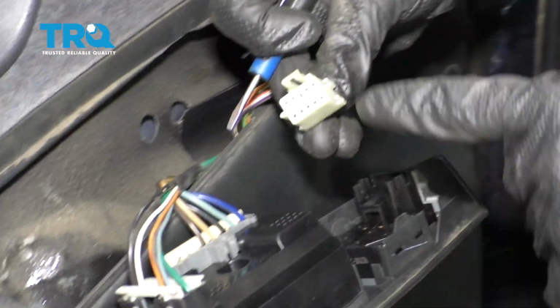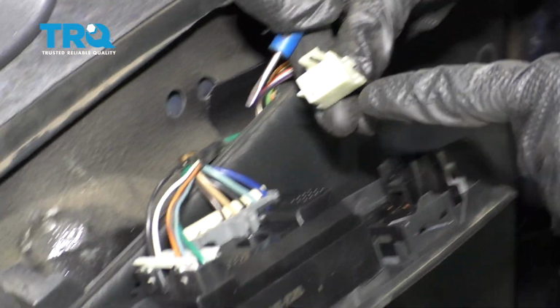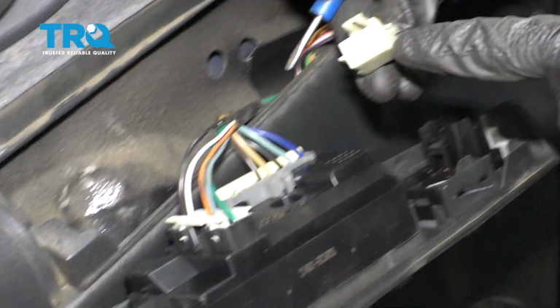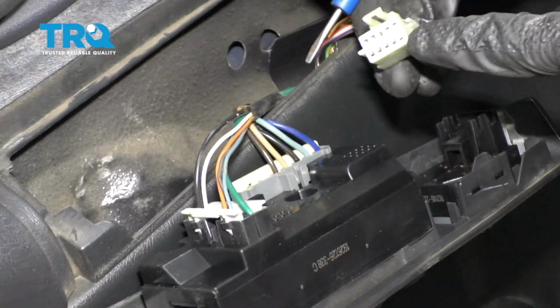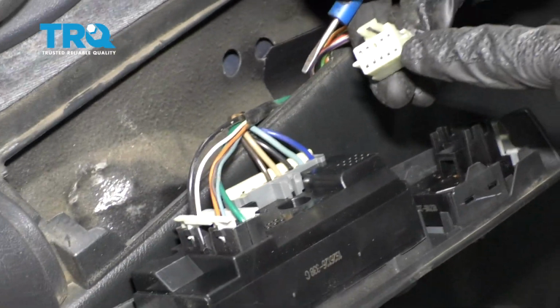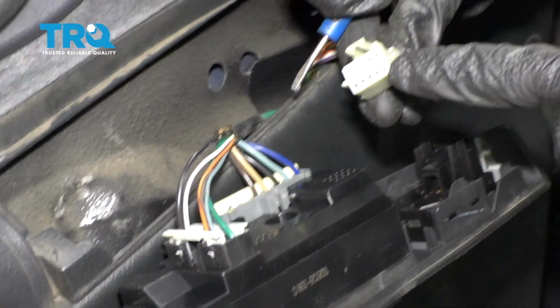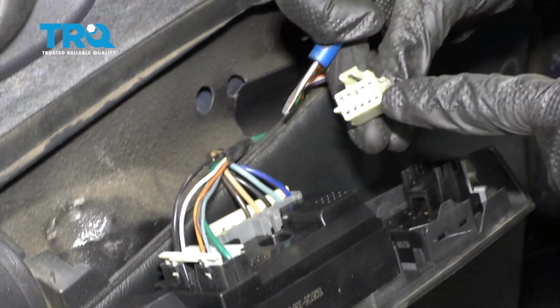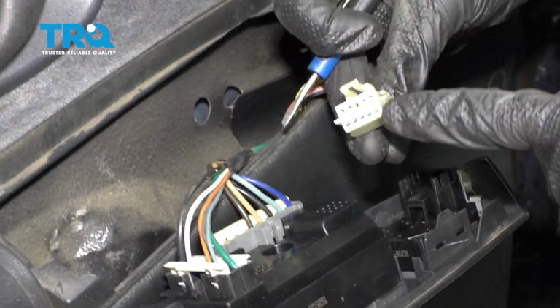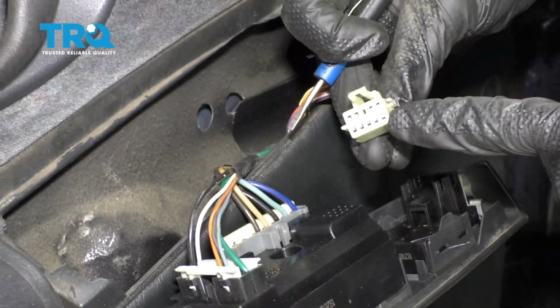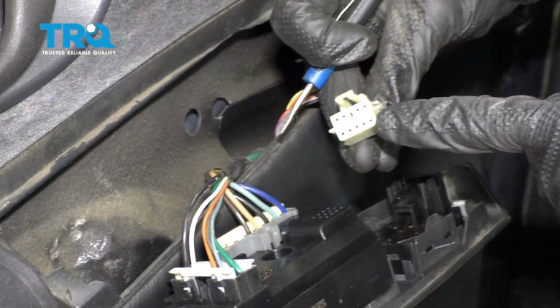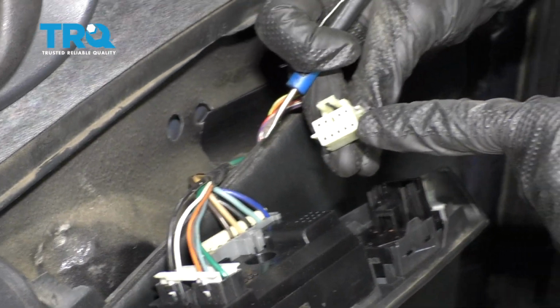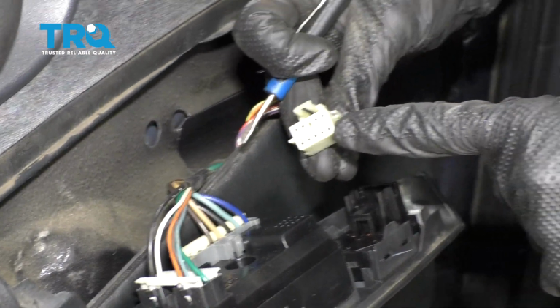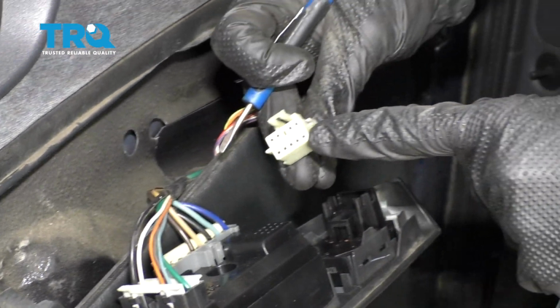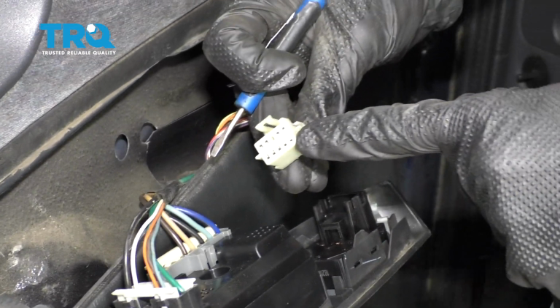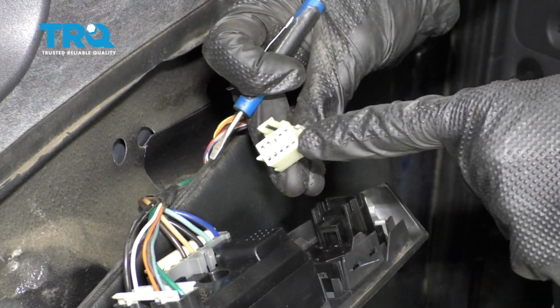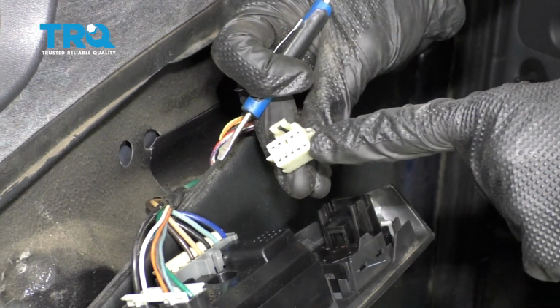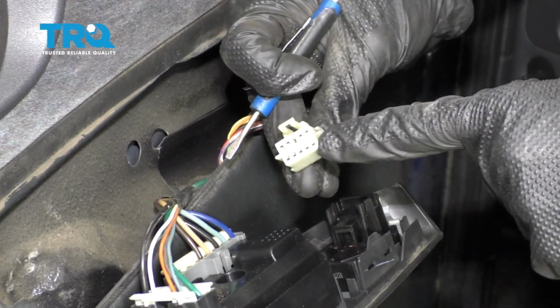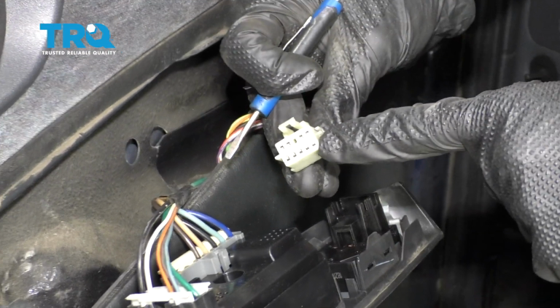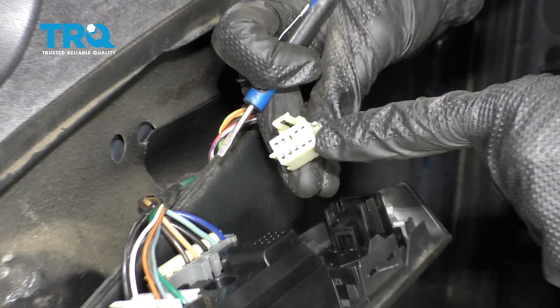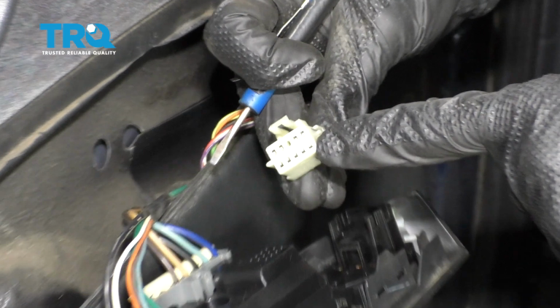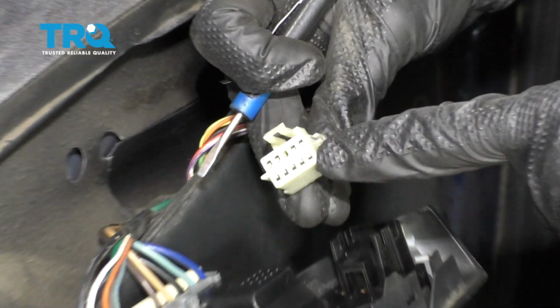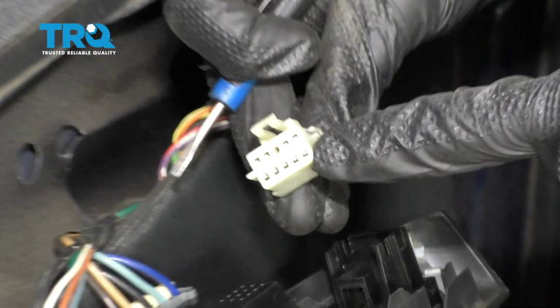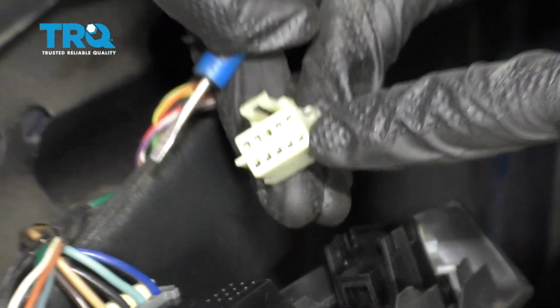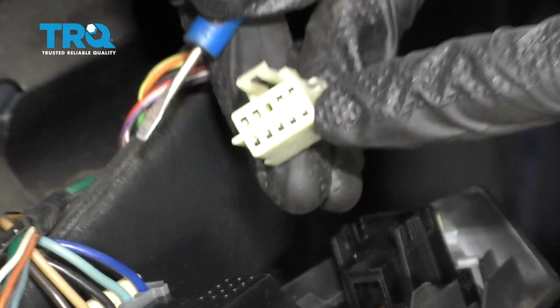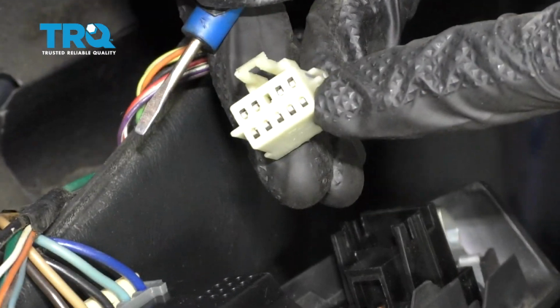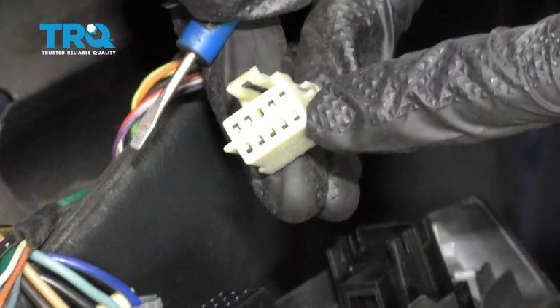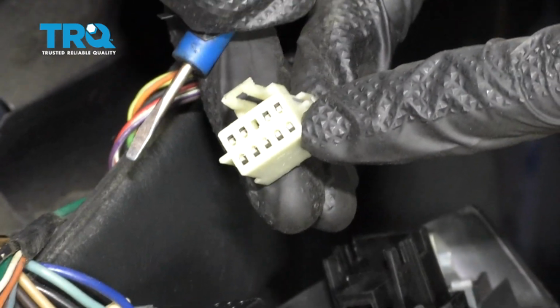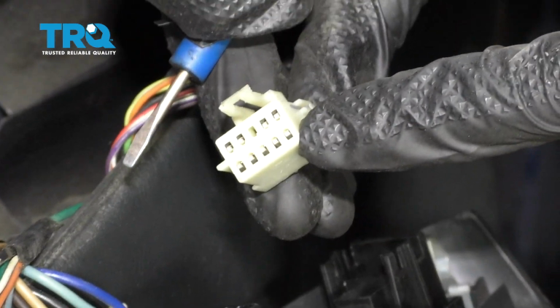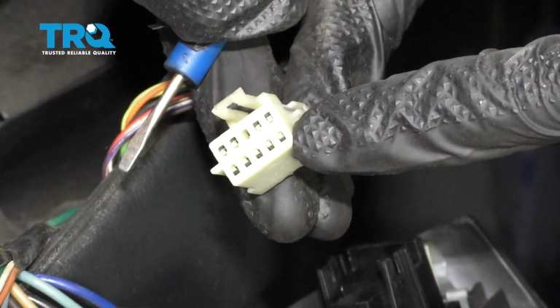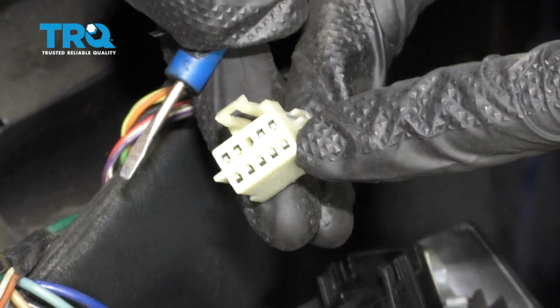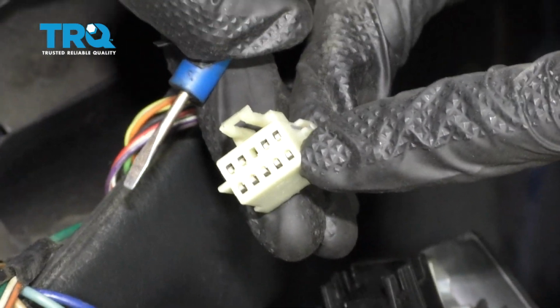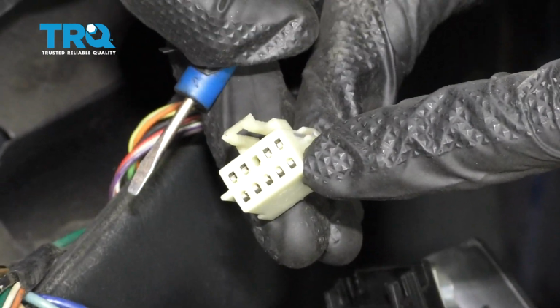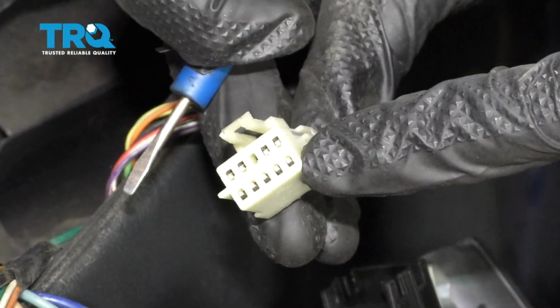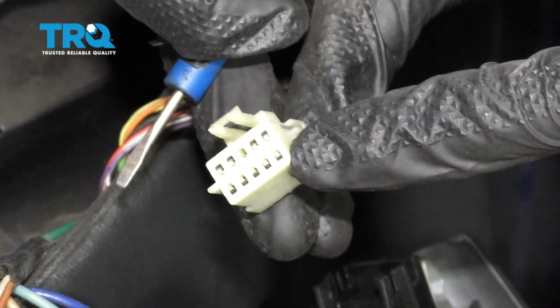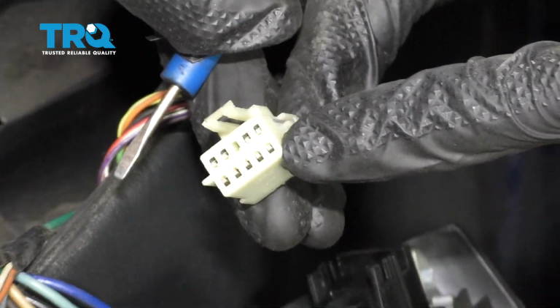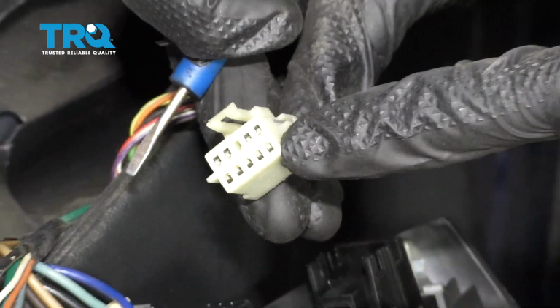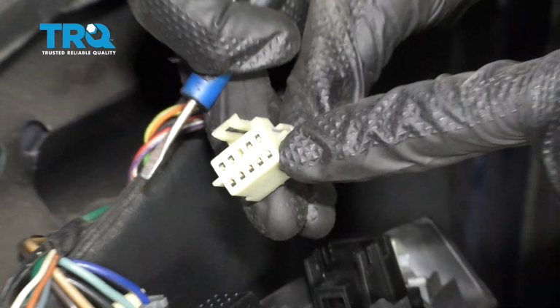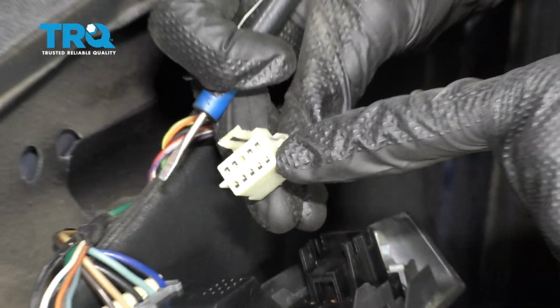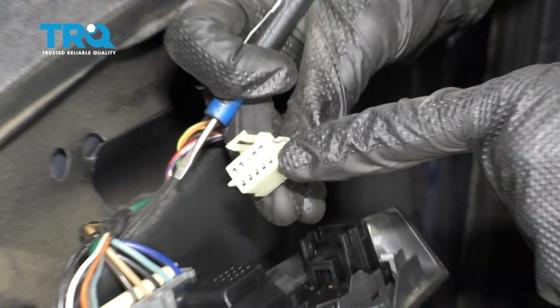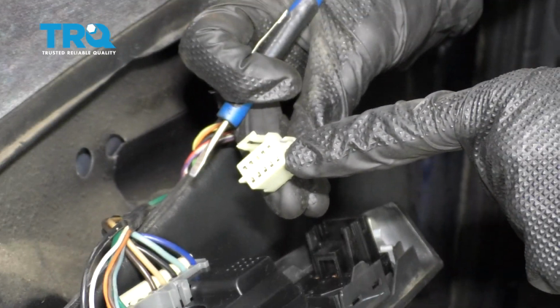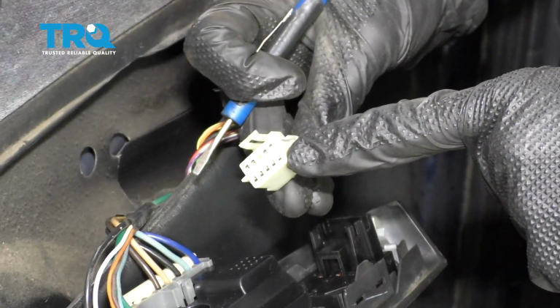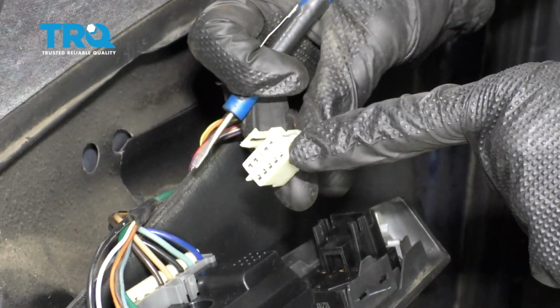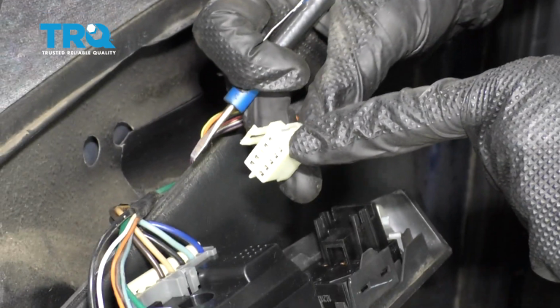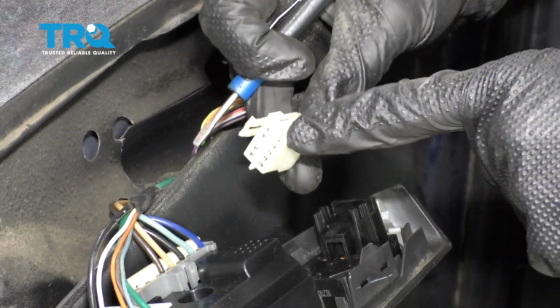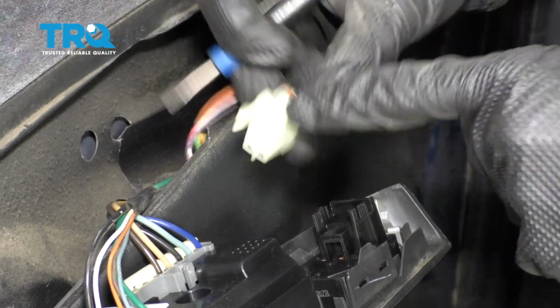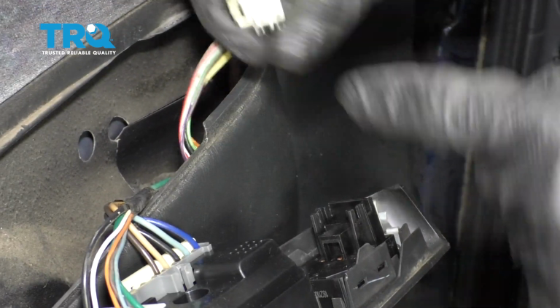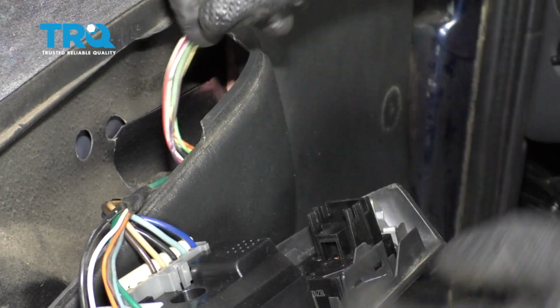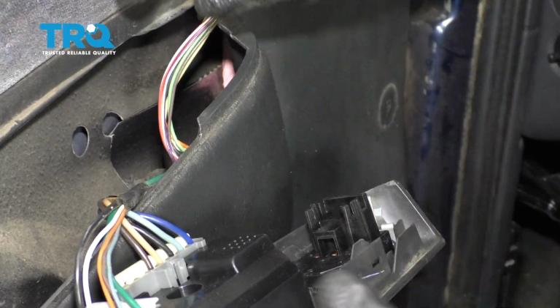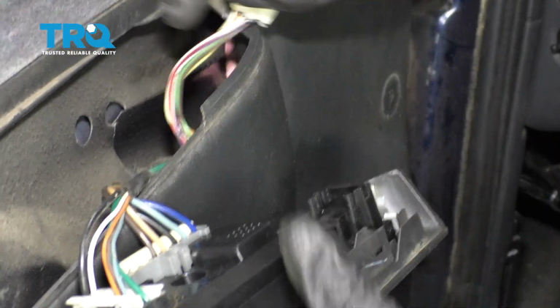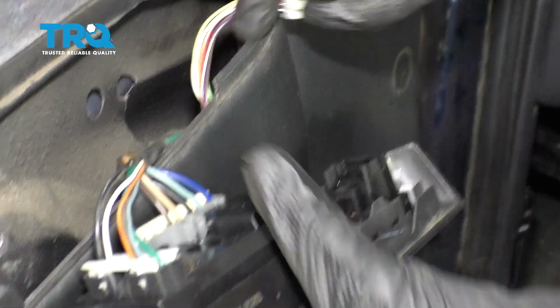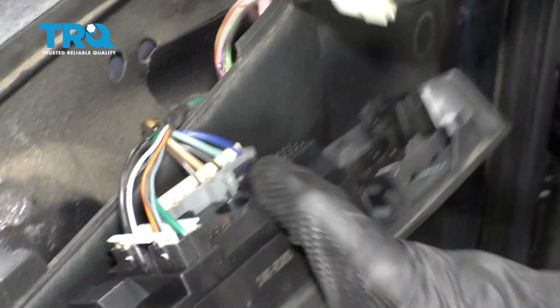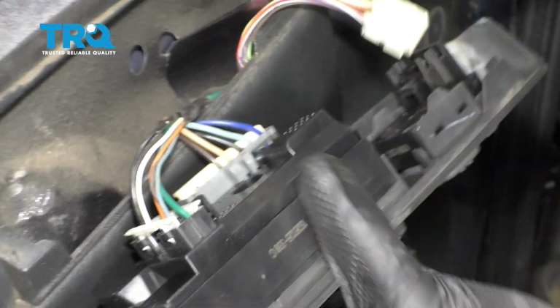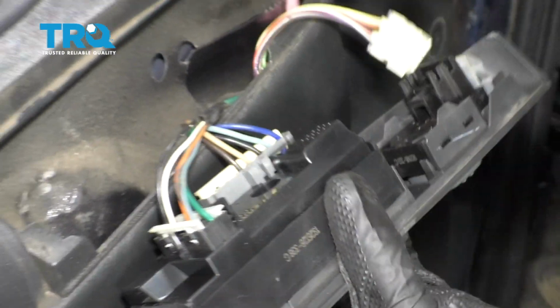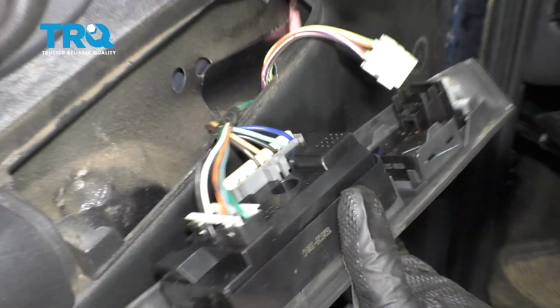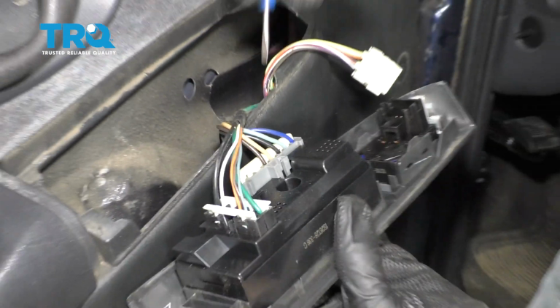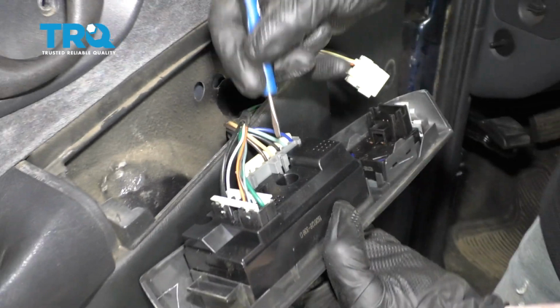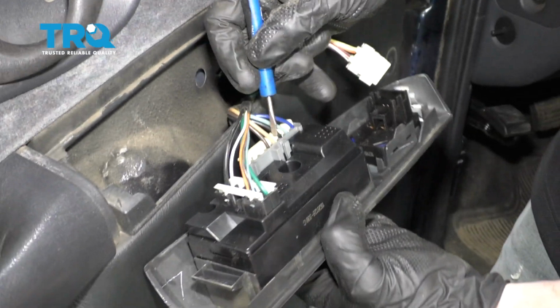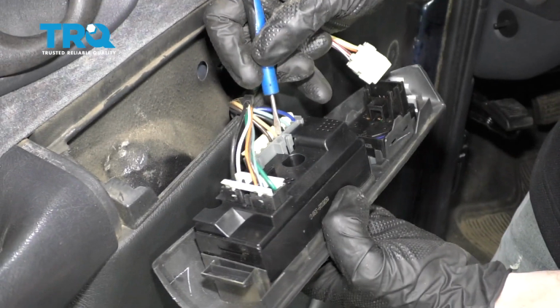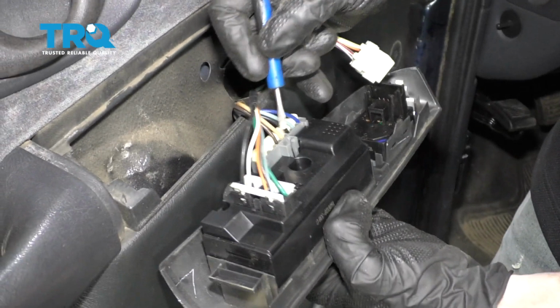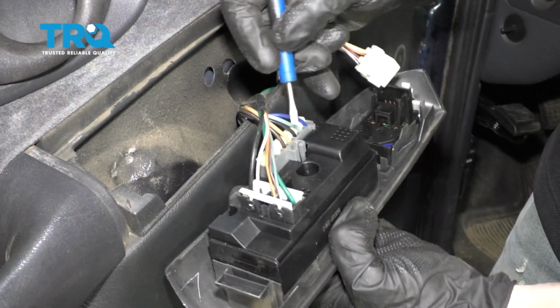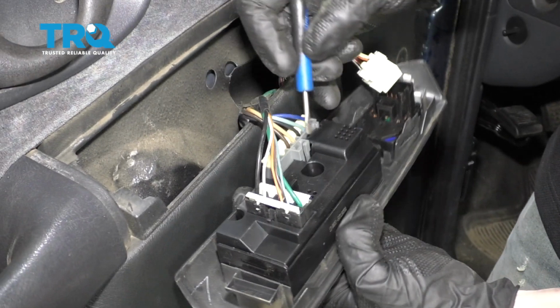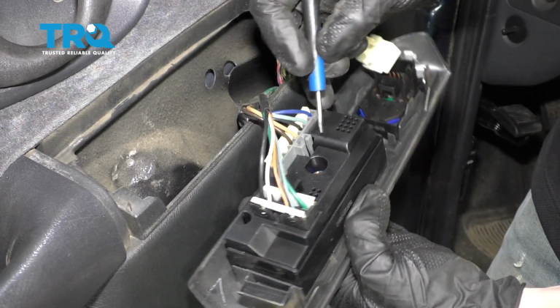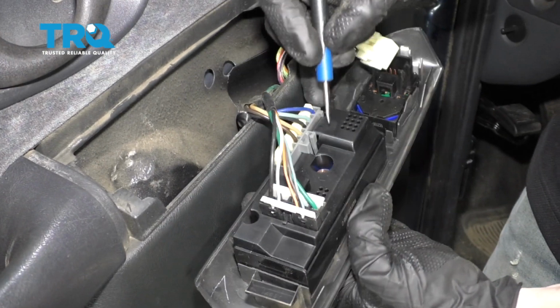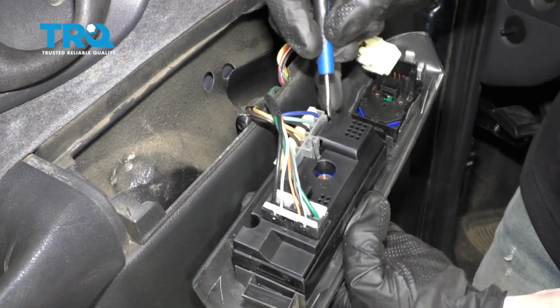It's always a good idea to check your electrical connectors. Make sure you don't see any corrosion. If you do, it needs to be dealt with. This looks great, so let's set it aside and continue.